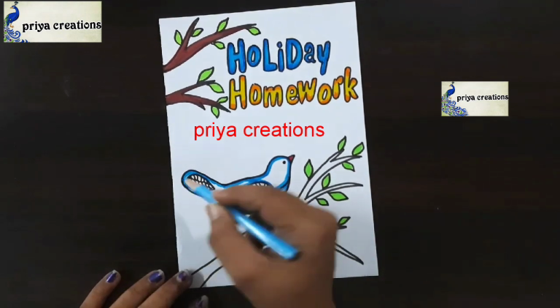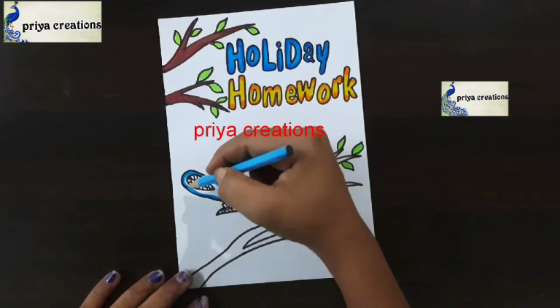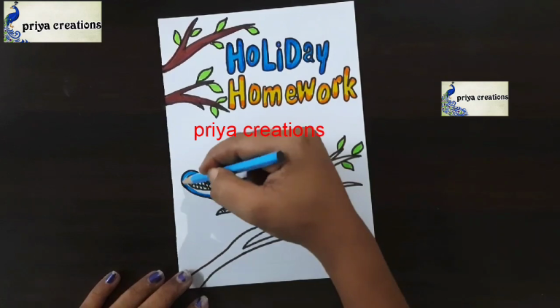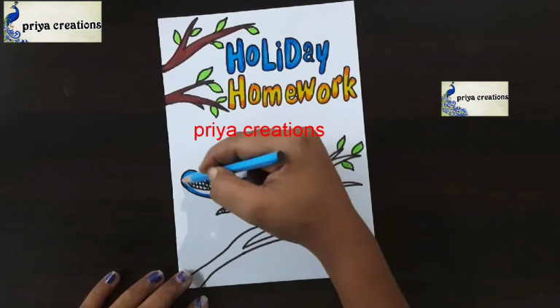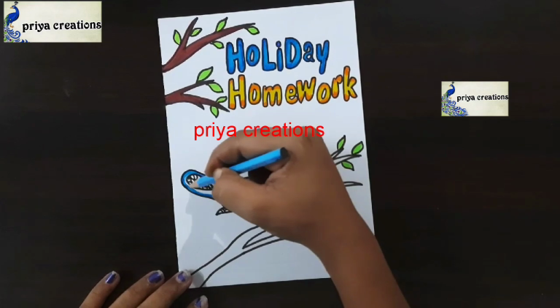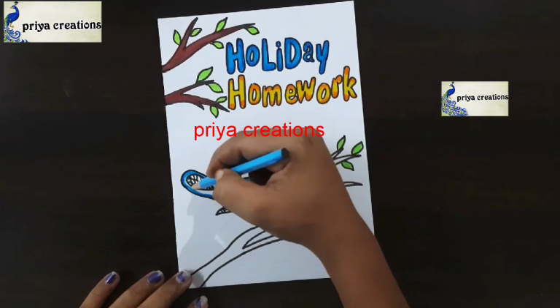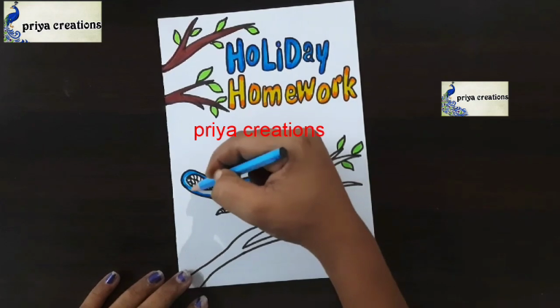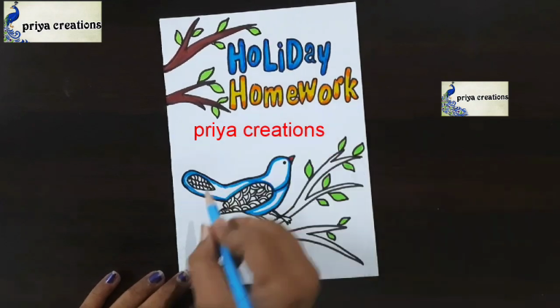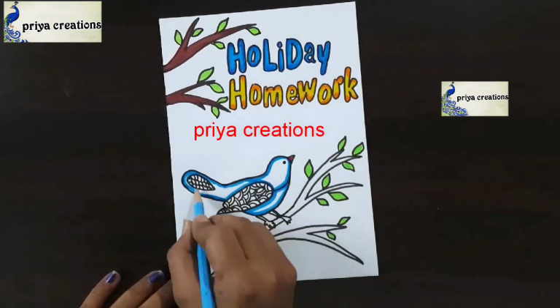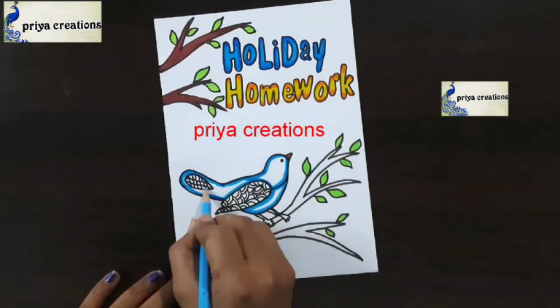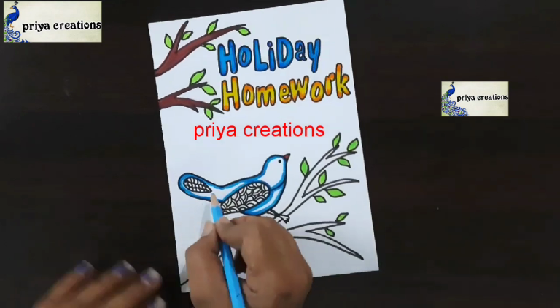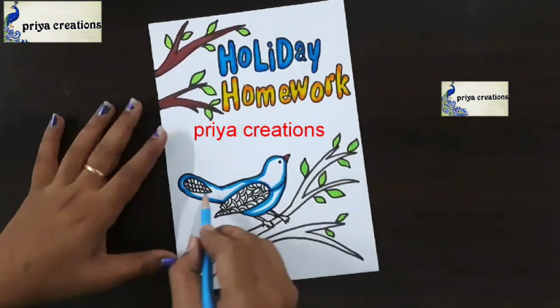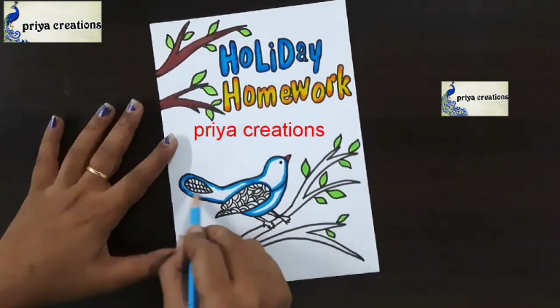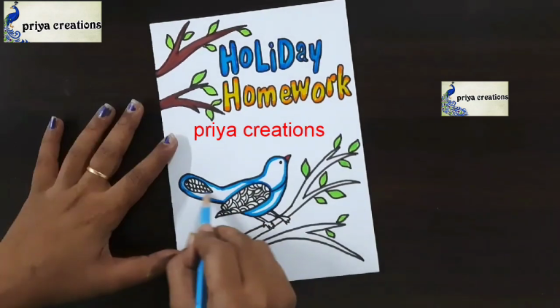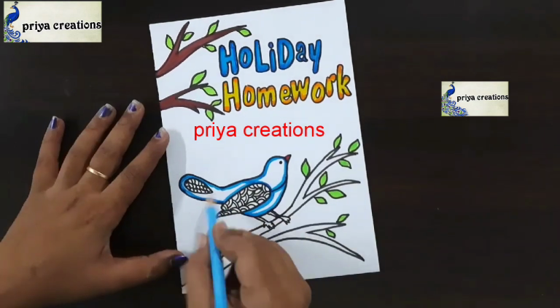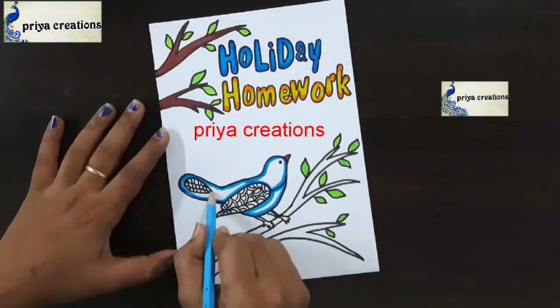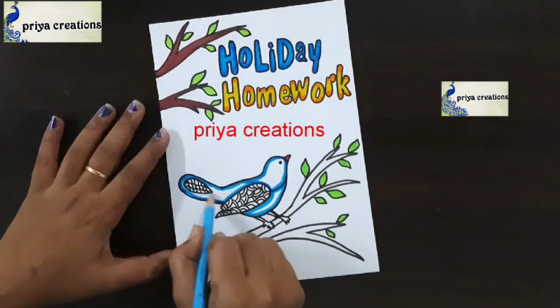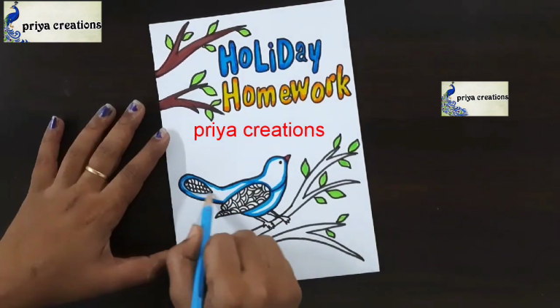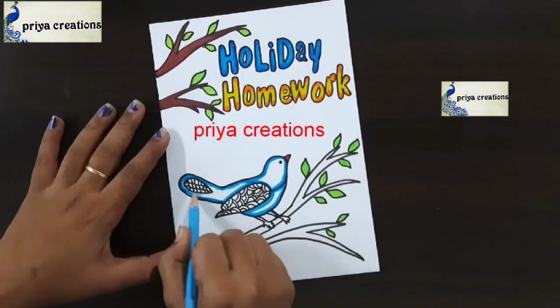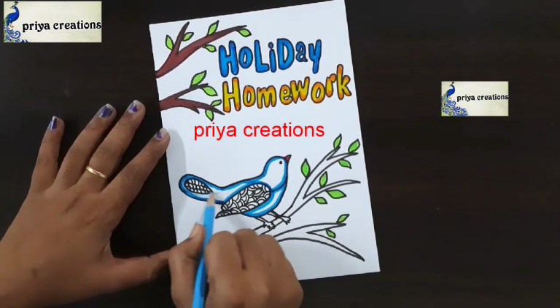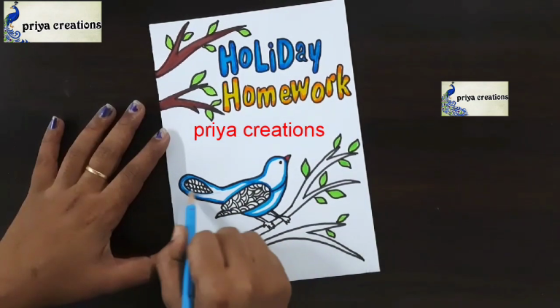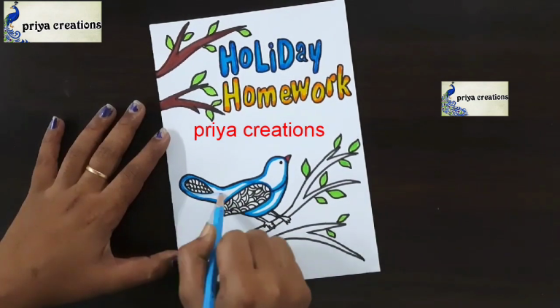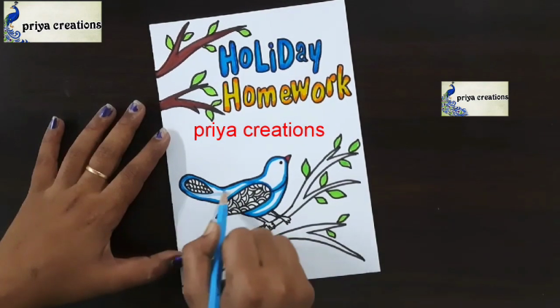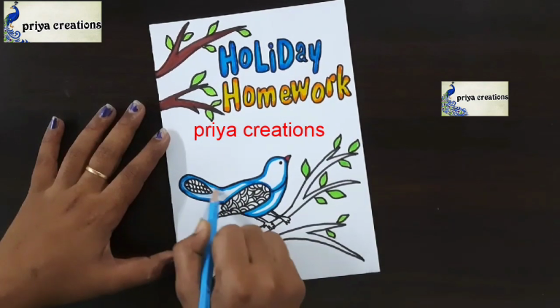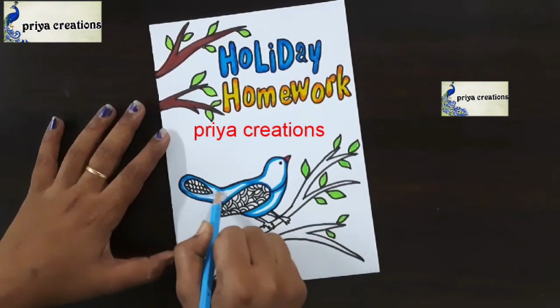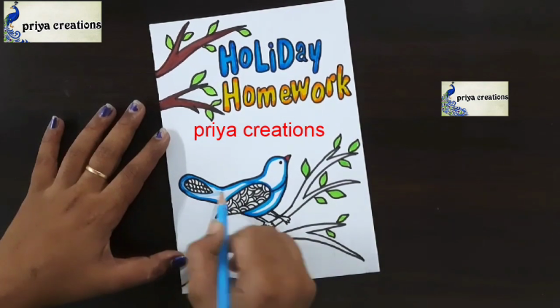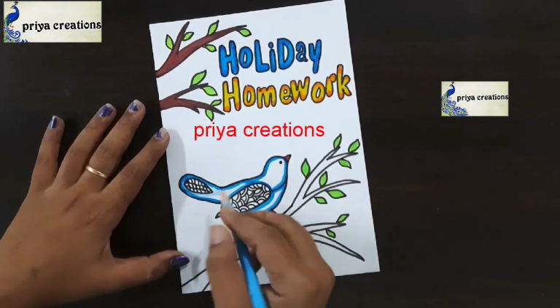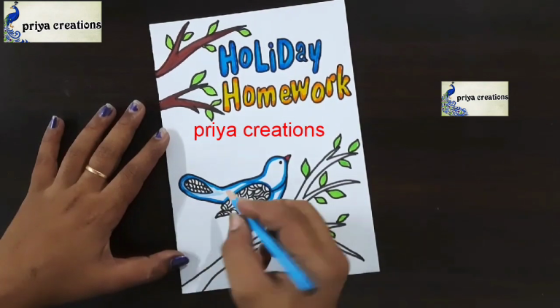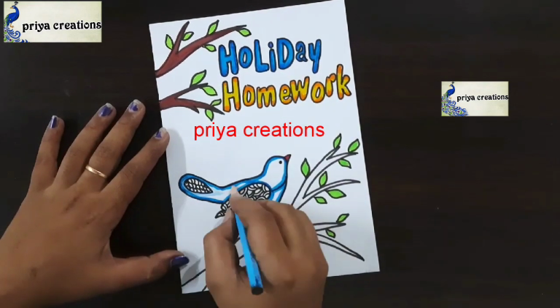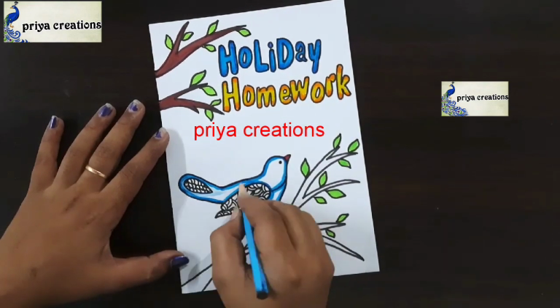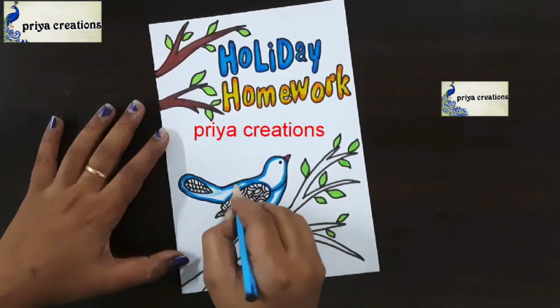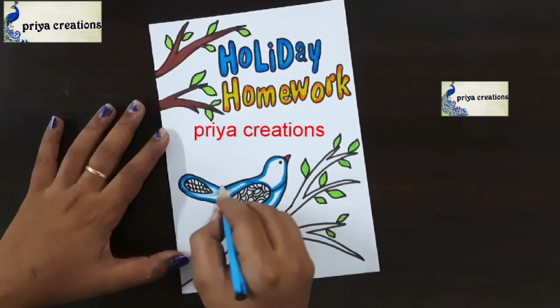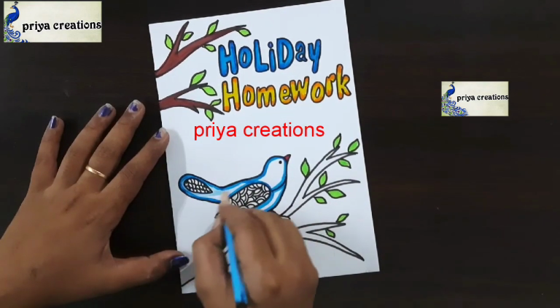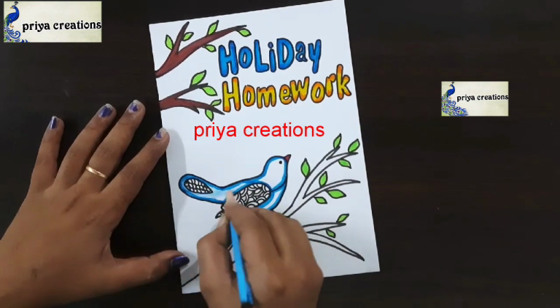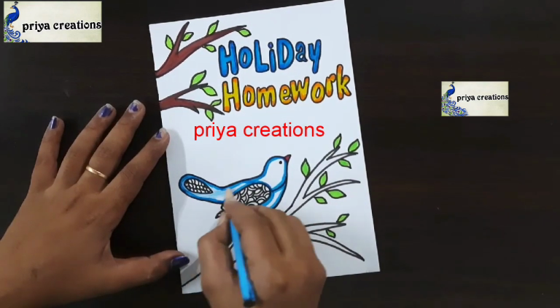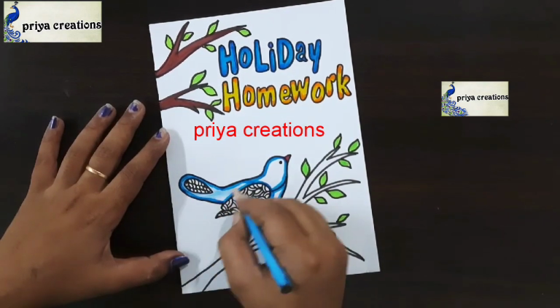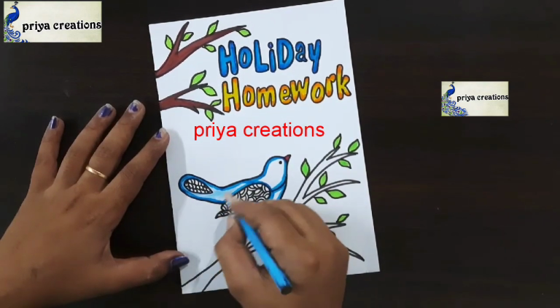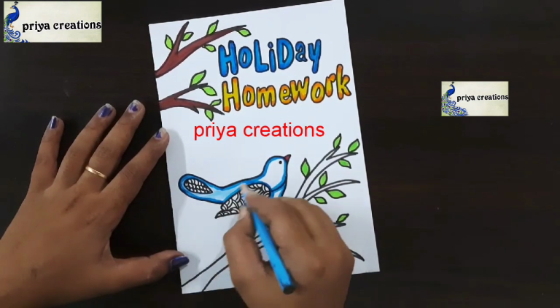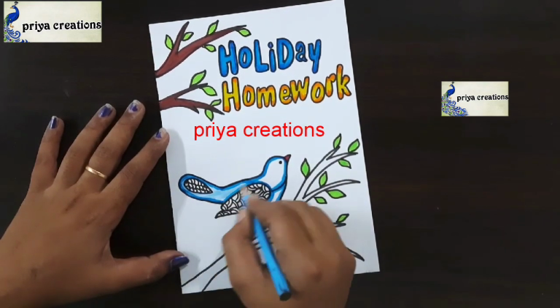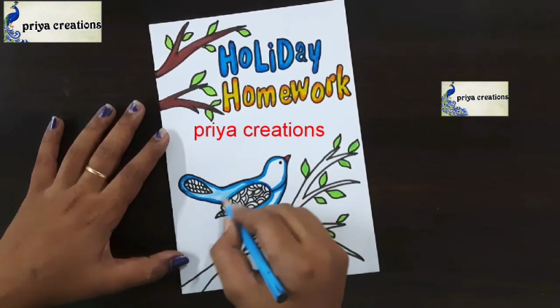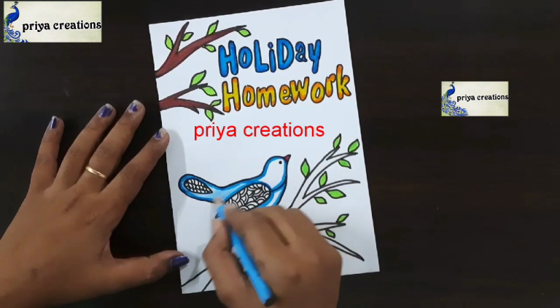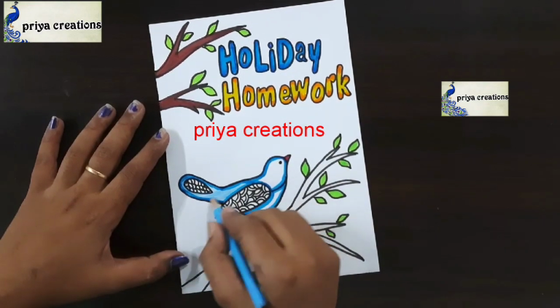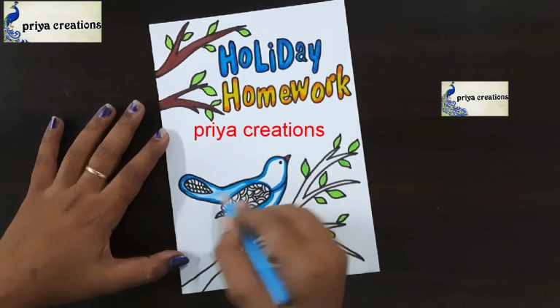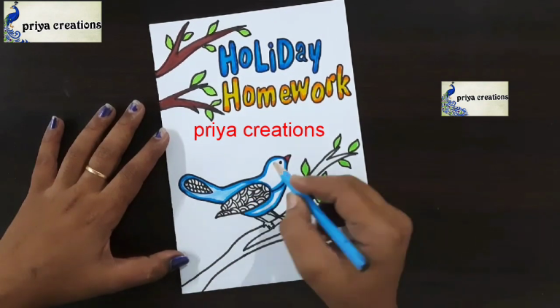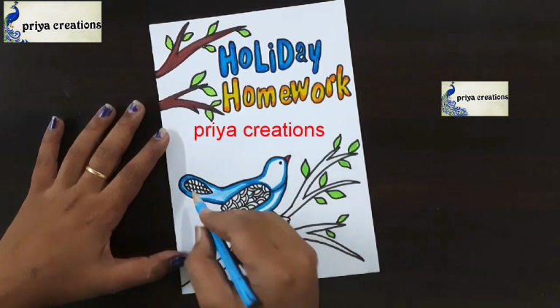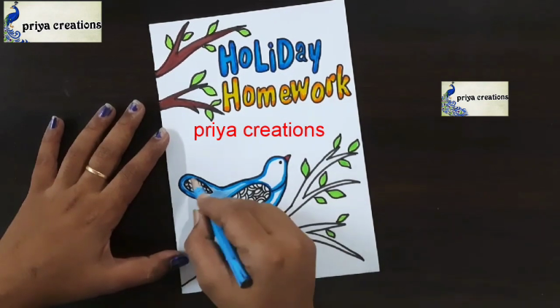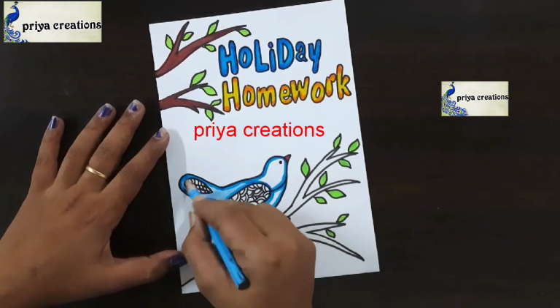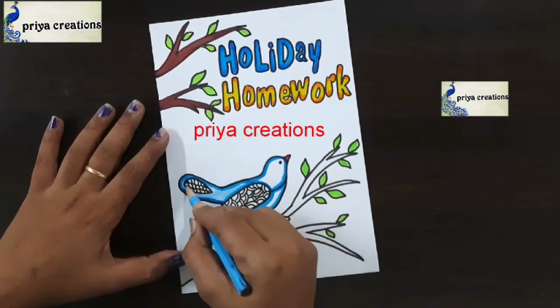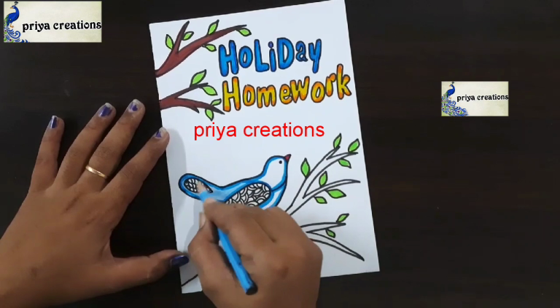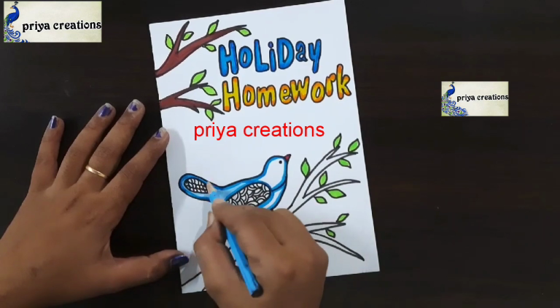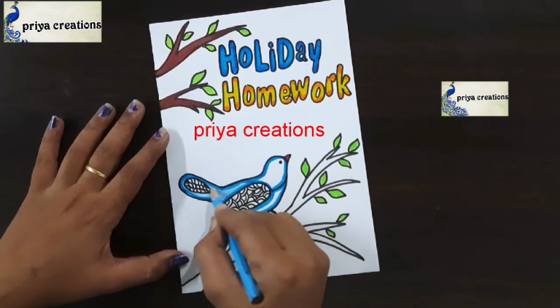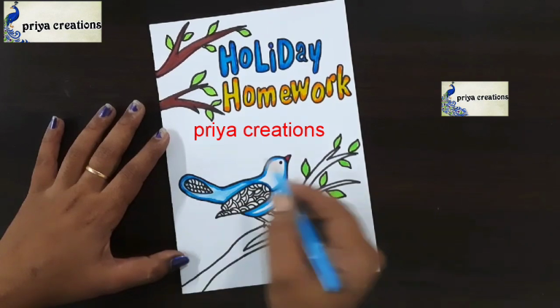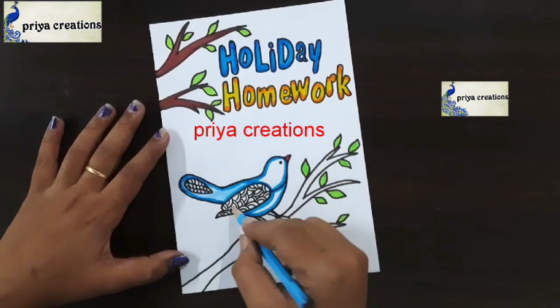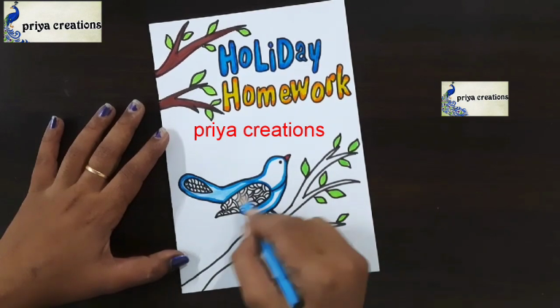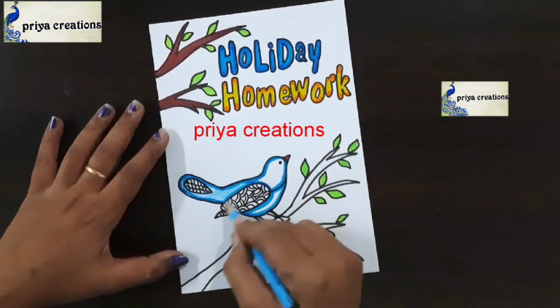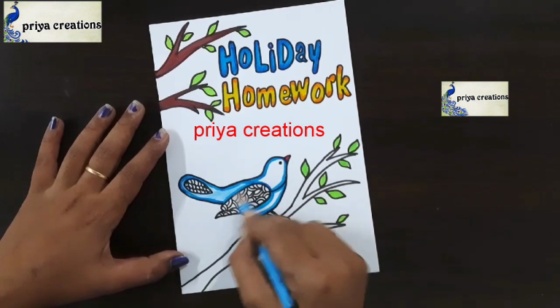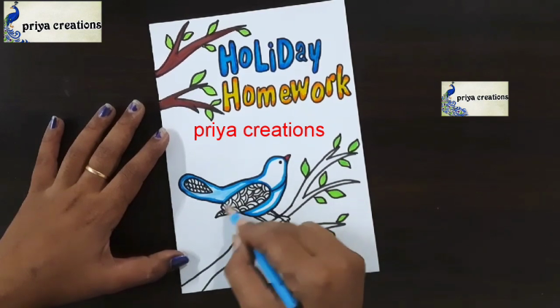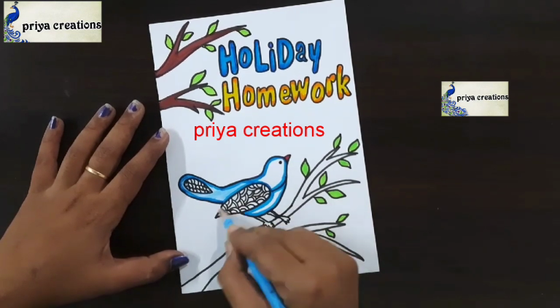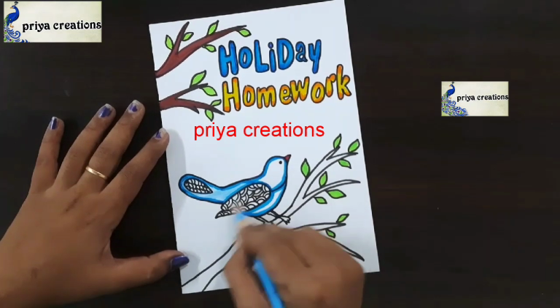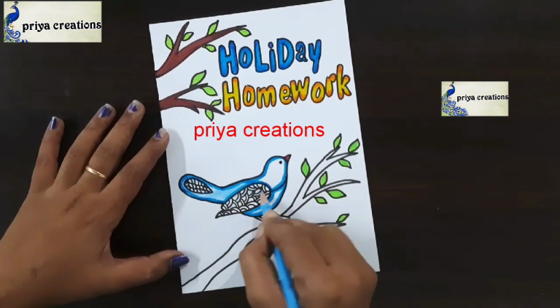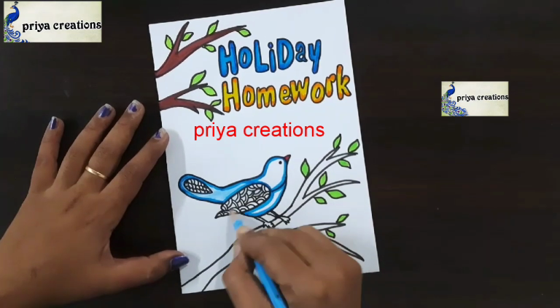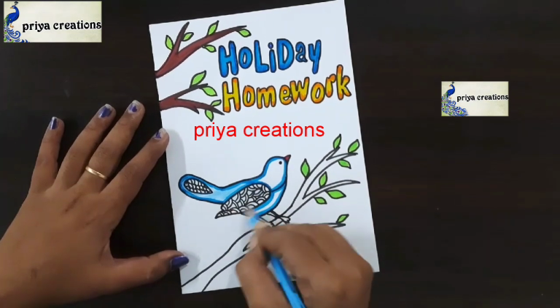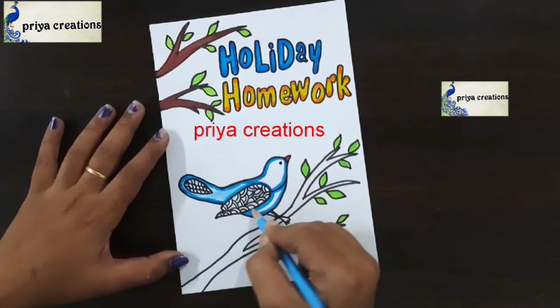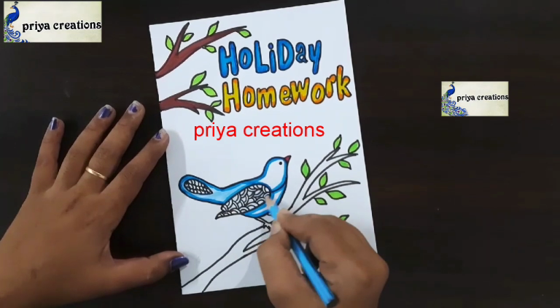Fill this middle space with light blue color pencil. If you want, you can use crayon or oil pastel.